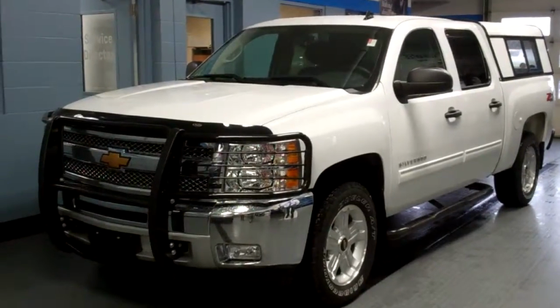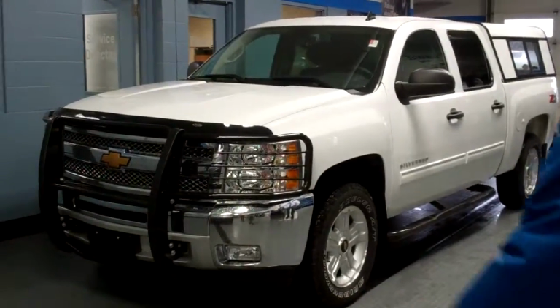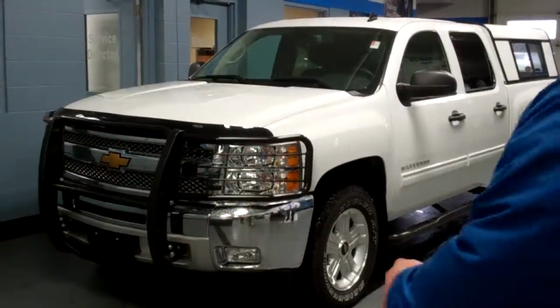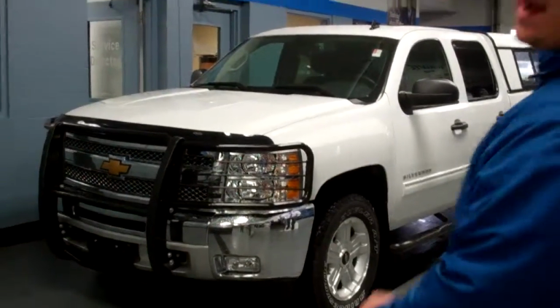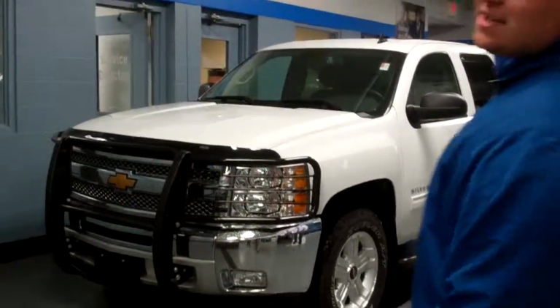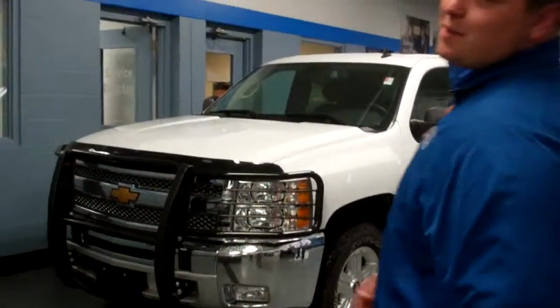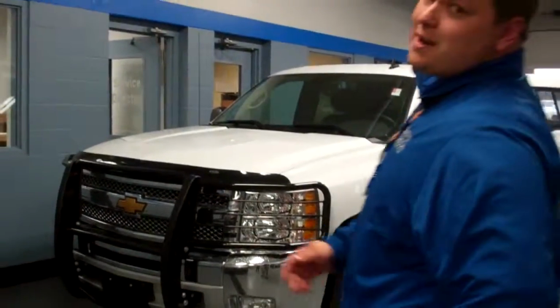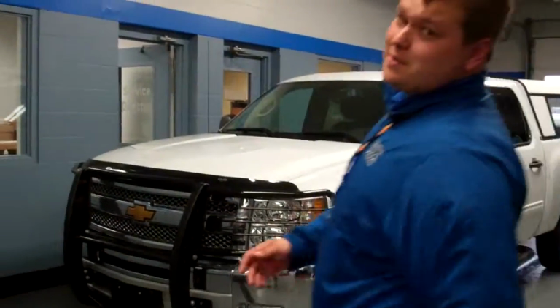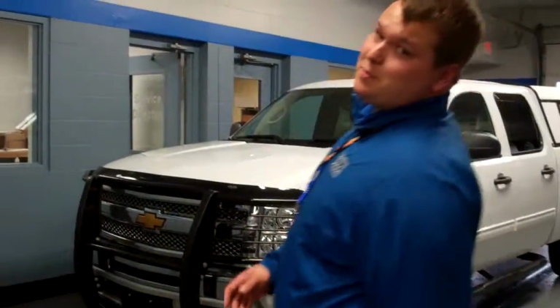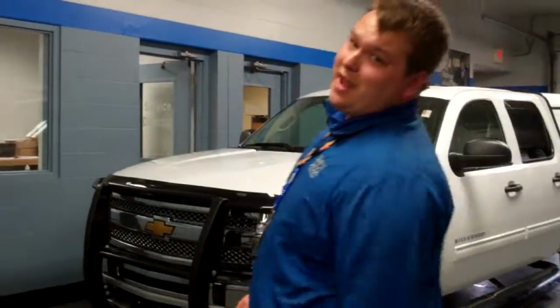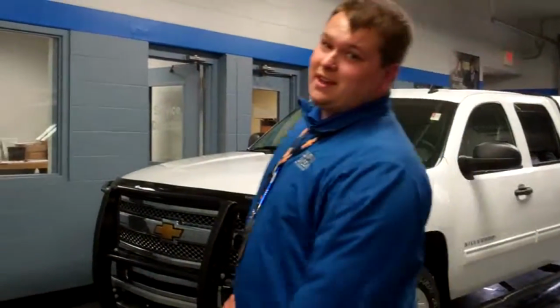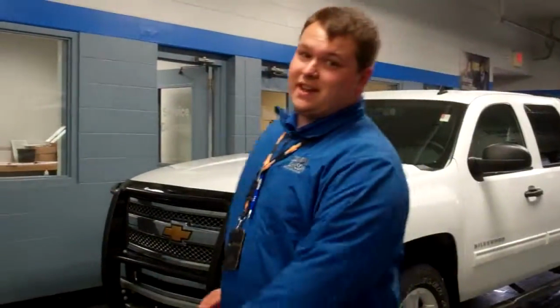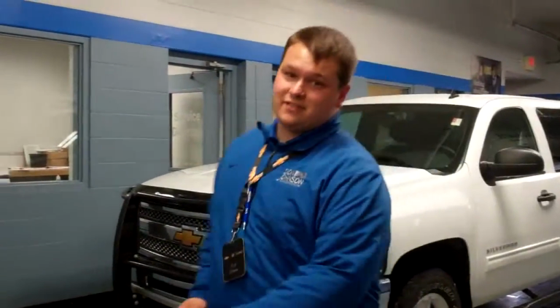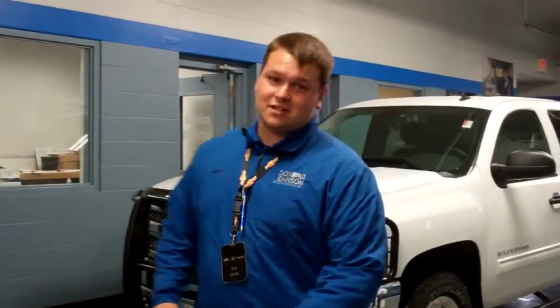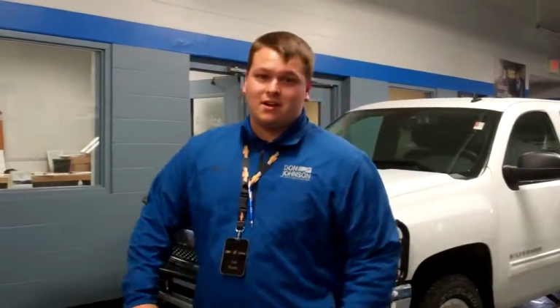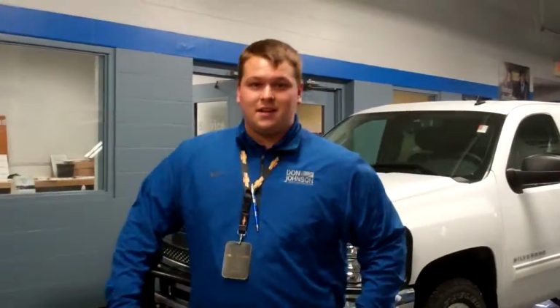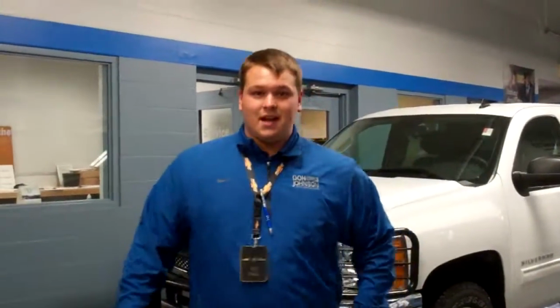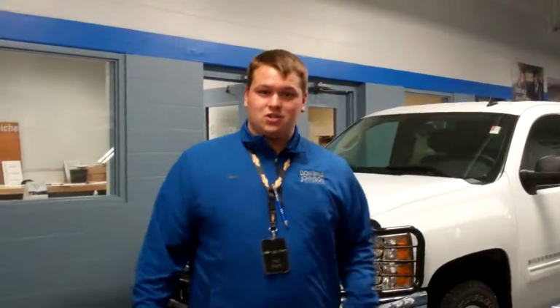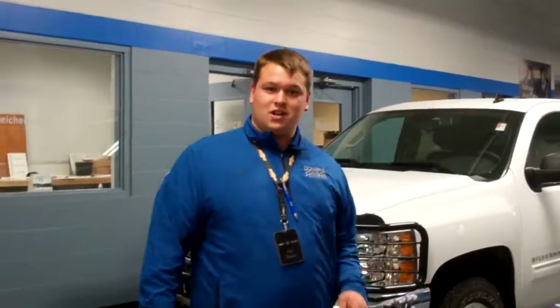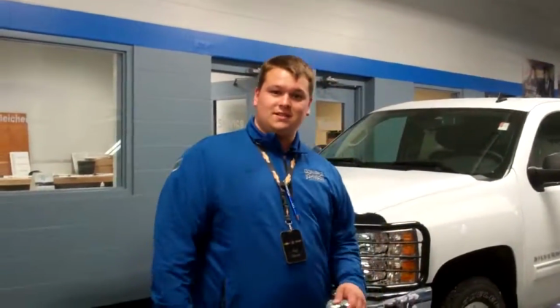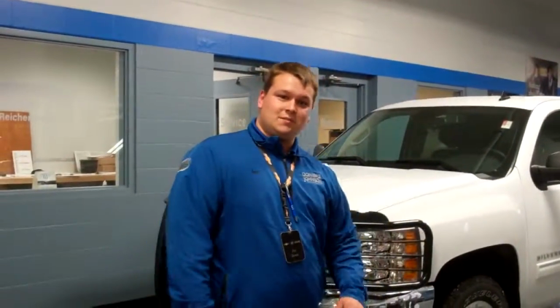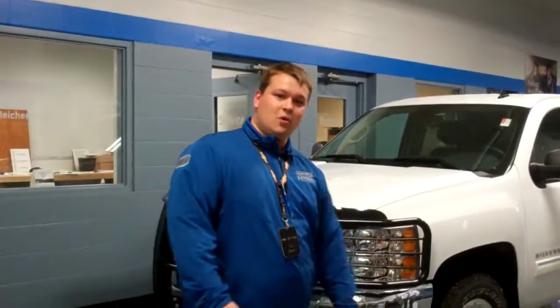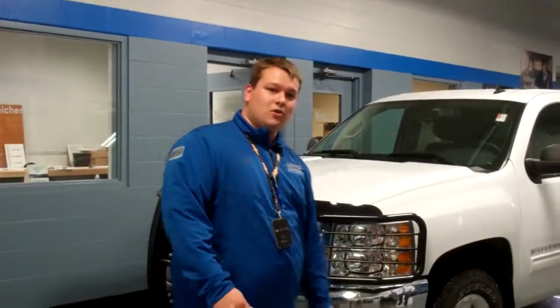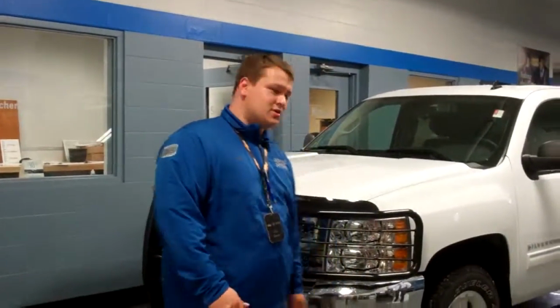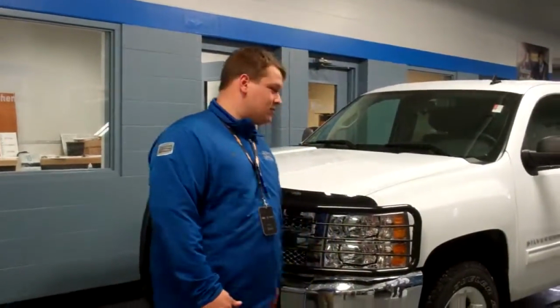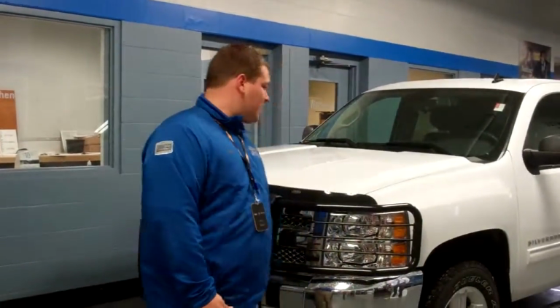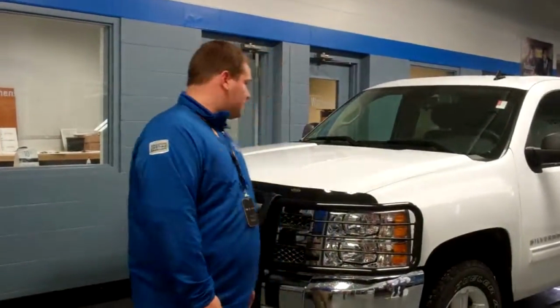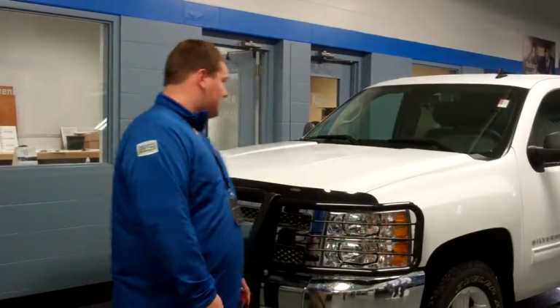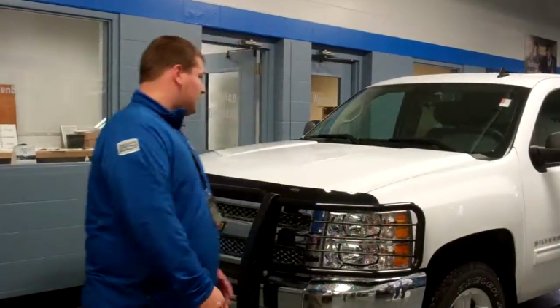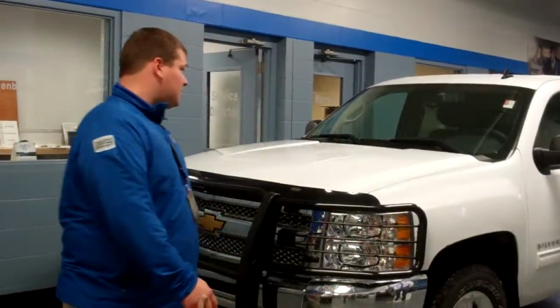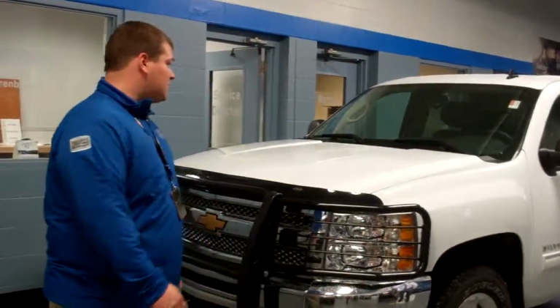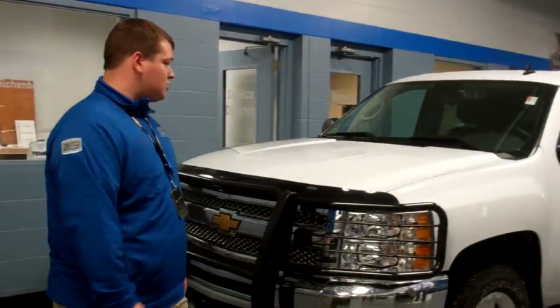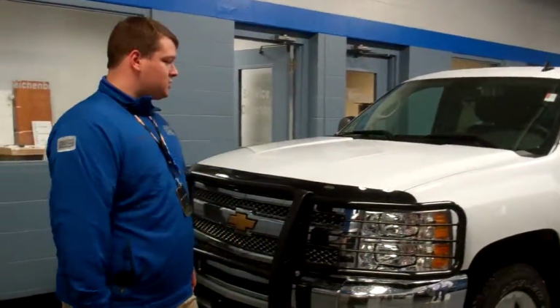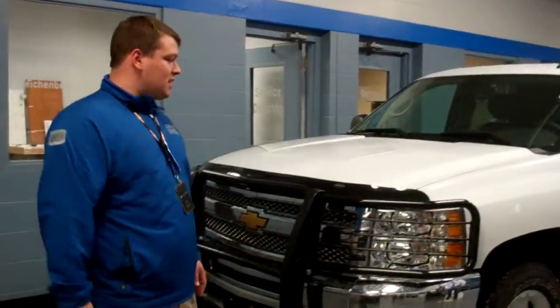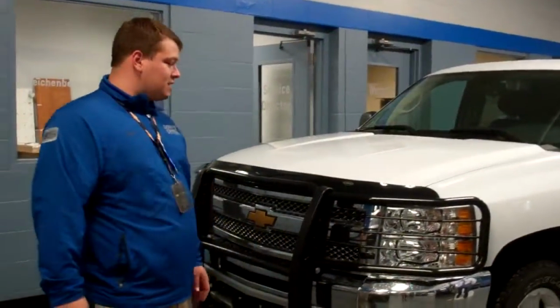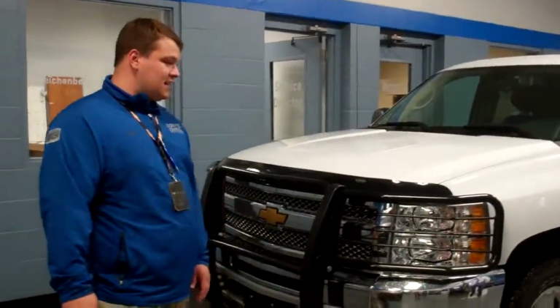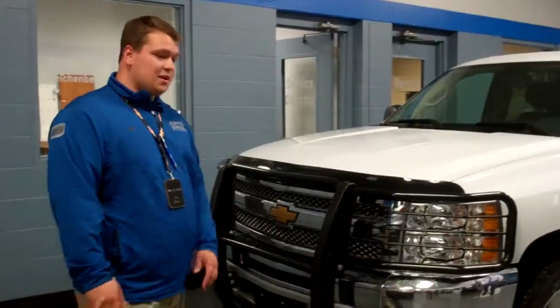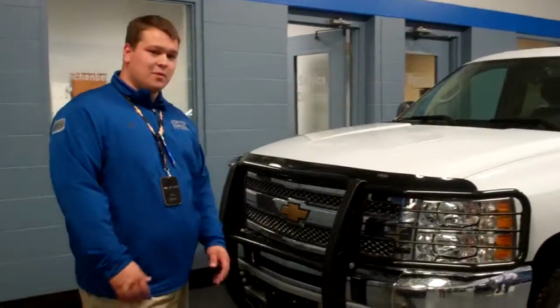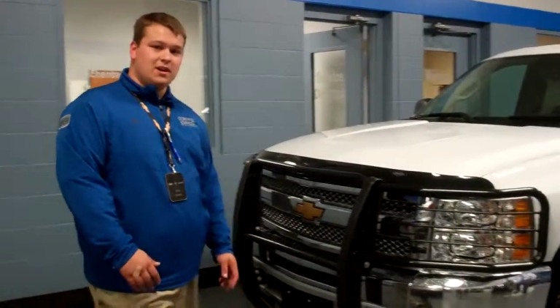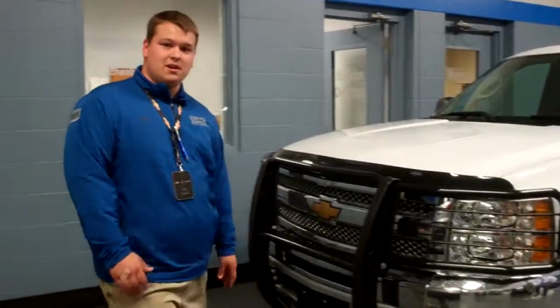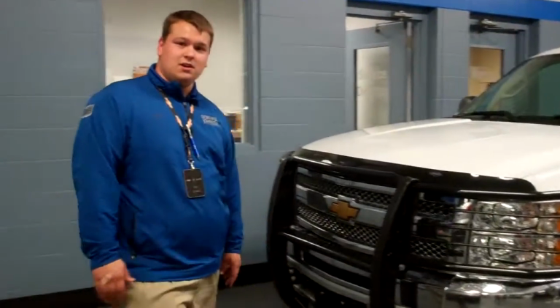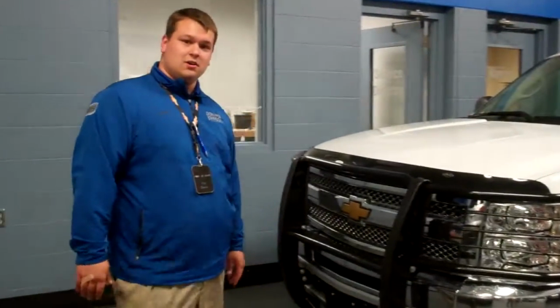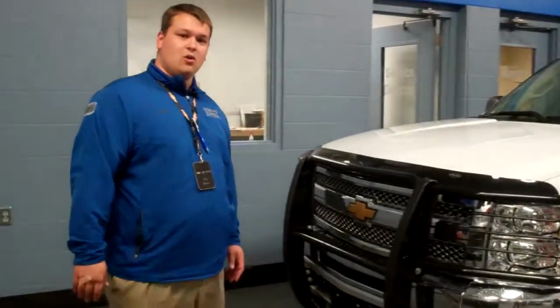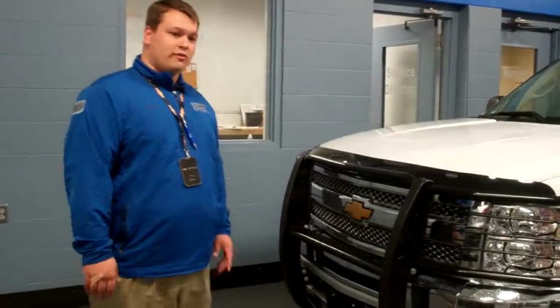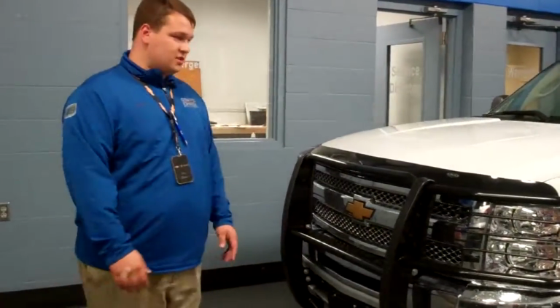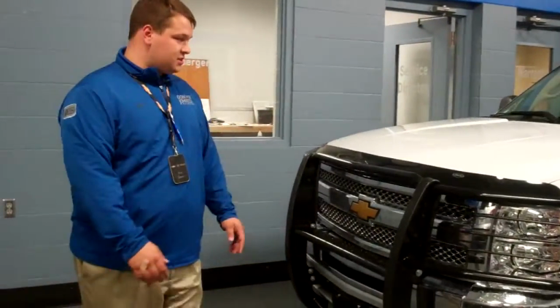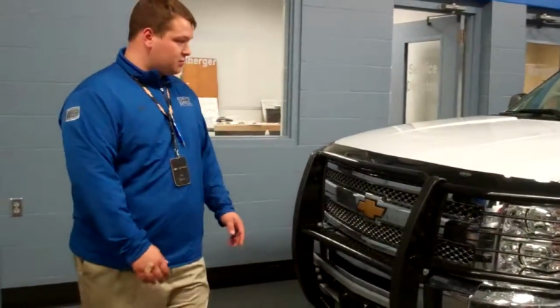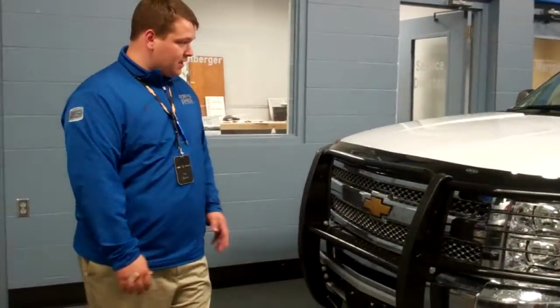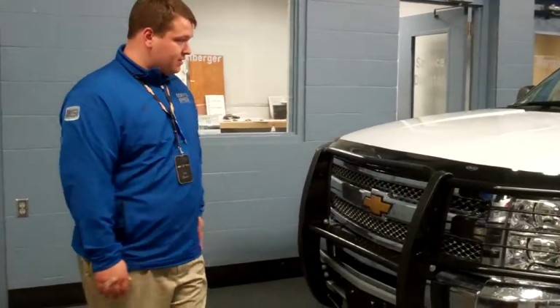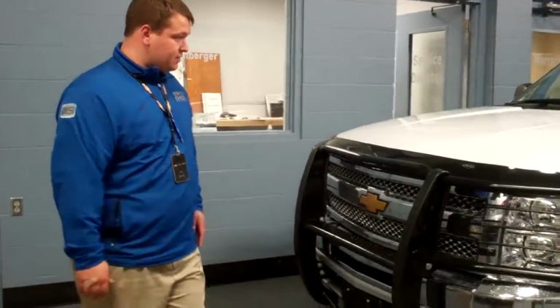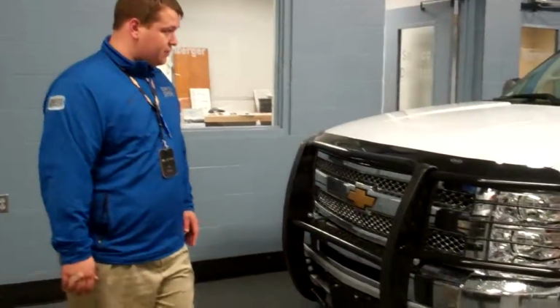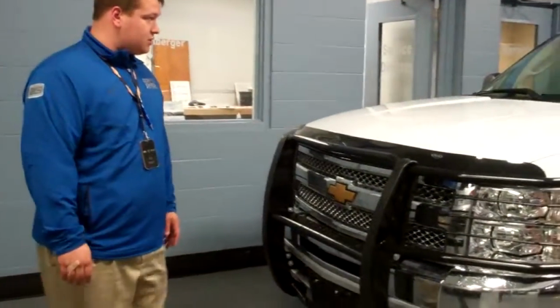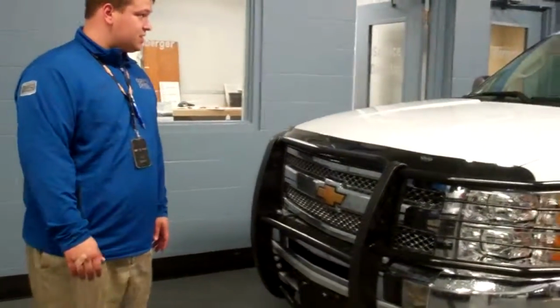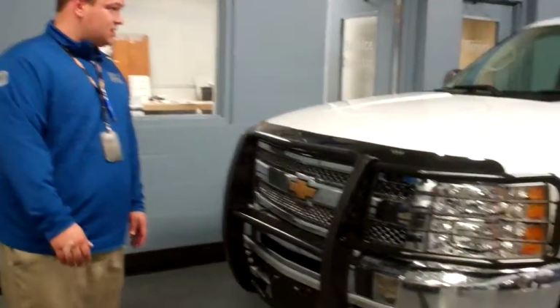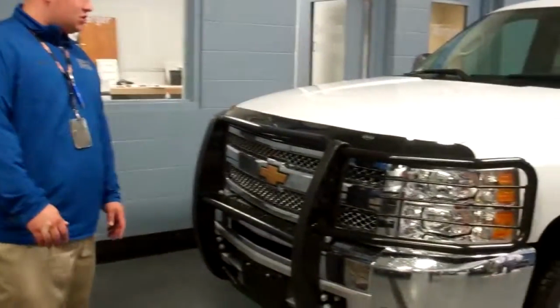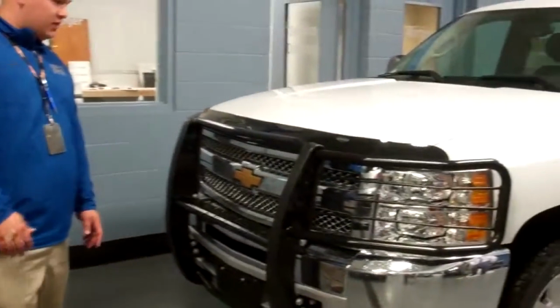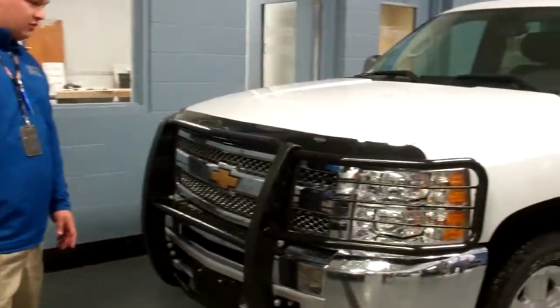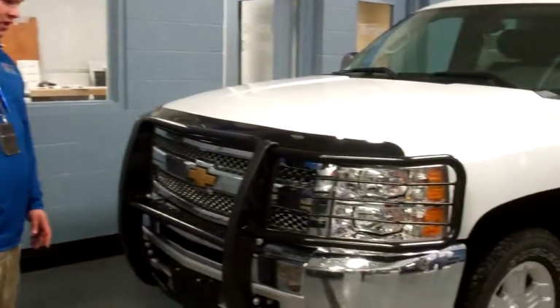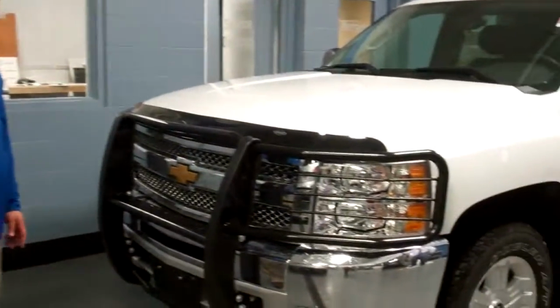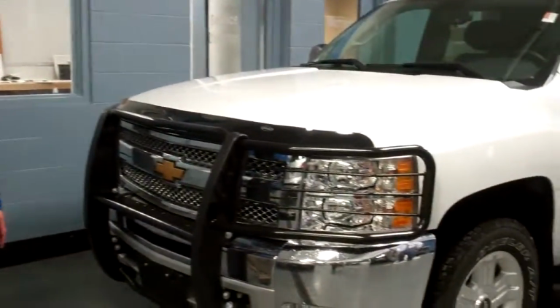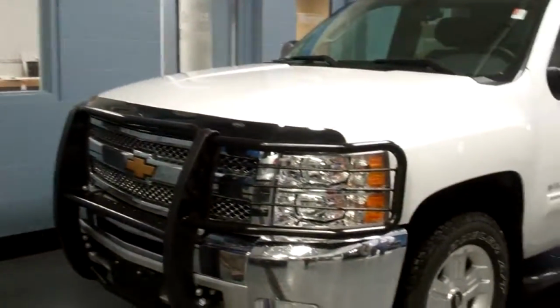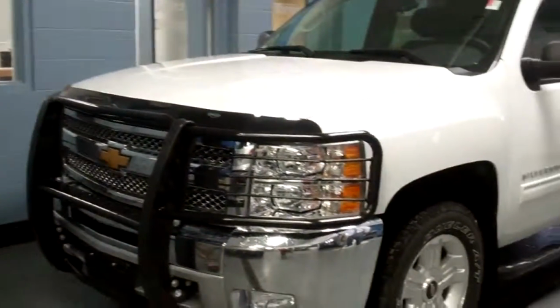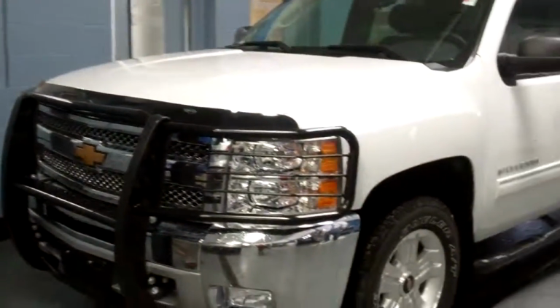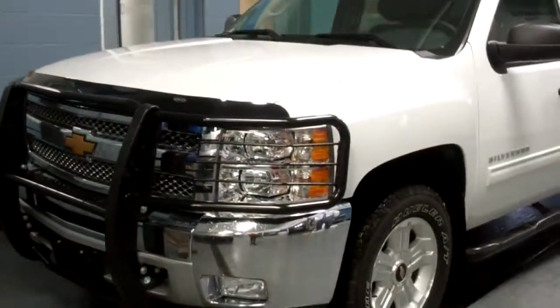Hey guys, my name is Pat Davis here at Don Johnson Motors in Rice Lake. I just wanted to take a minute here to go over this 2013 Chevrolet Silverado.